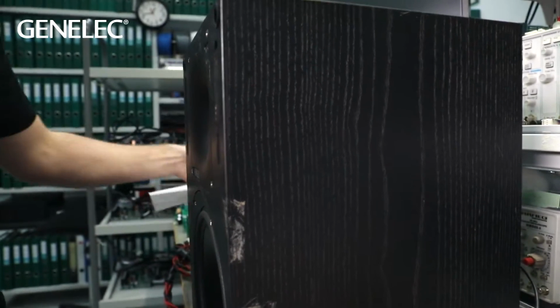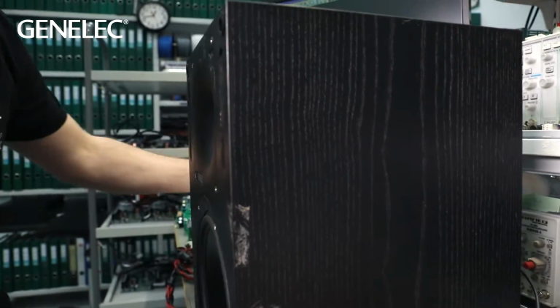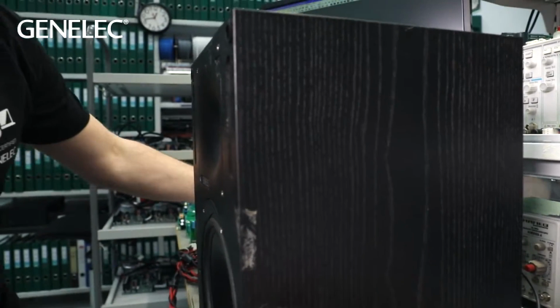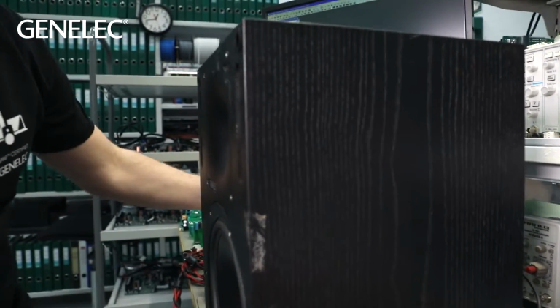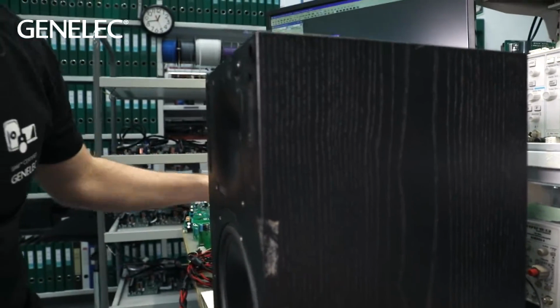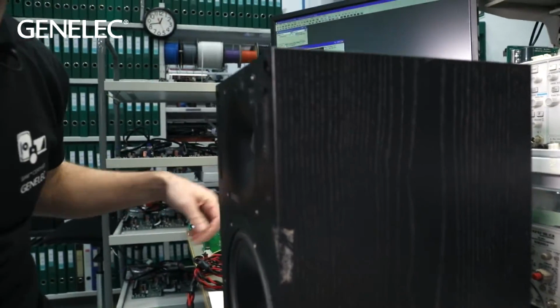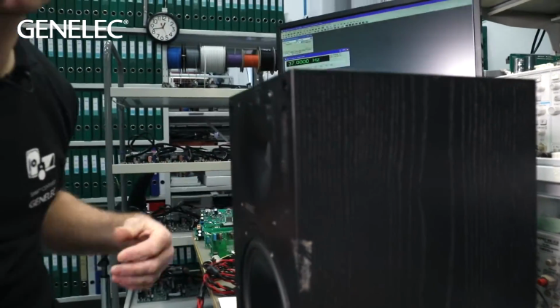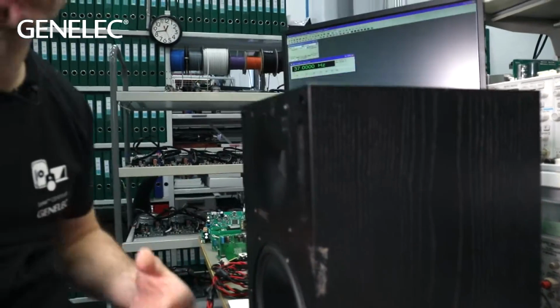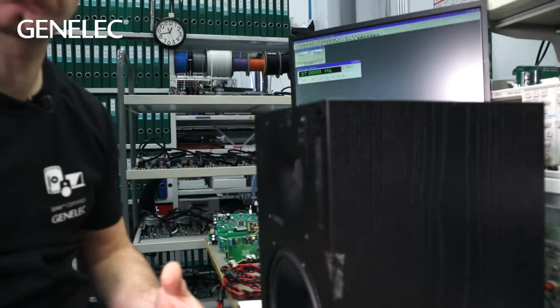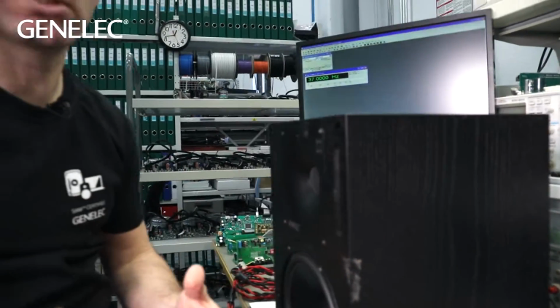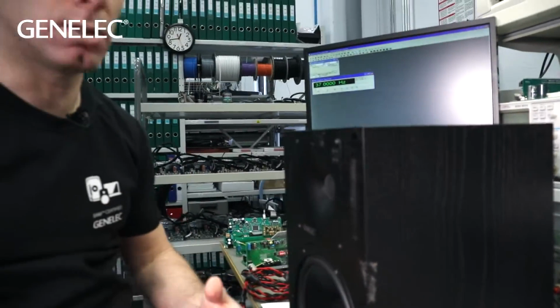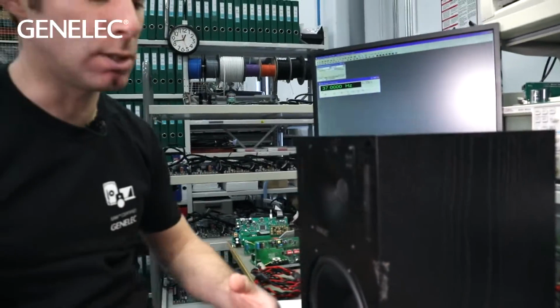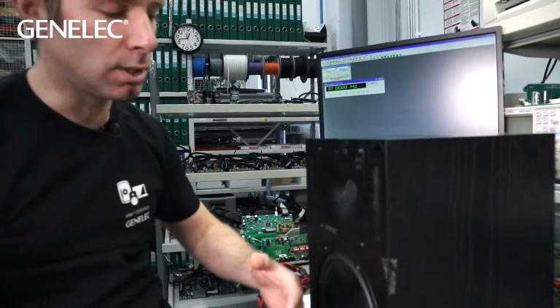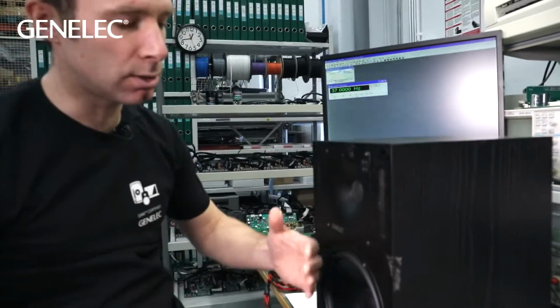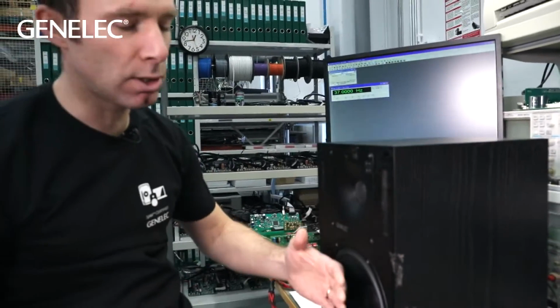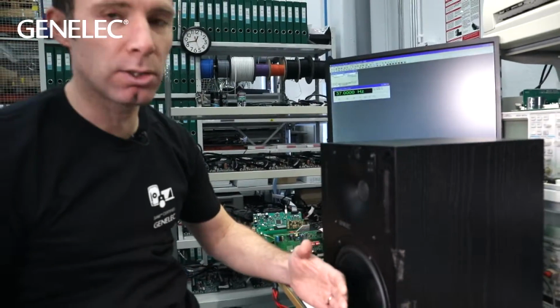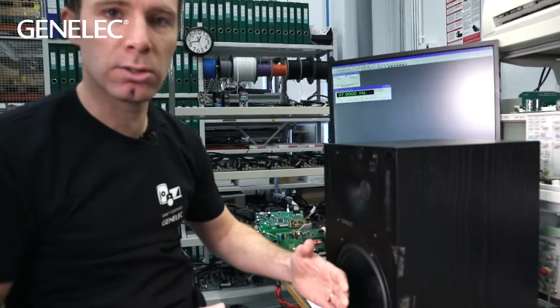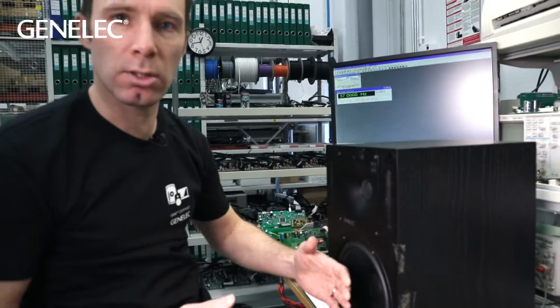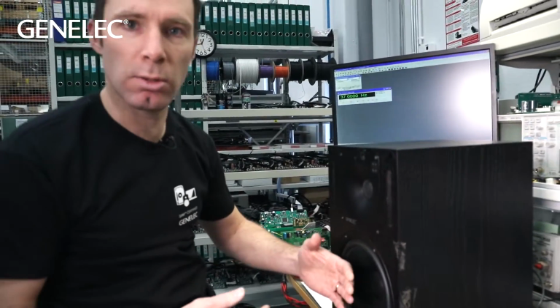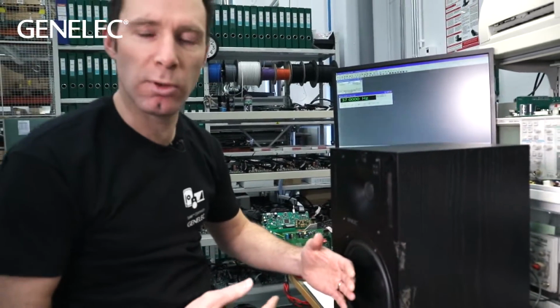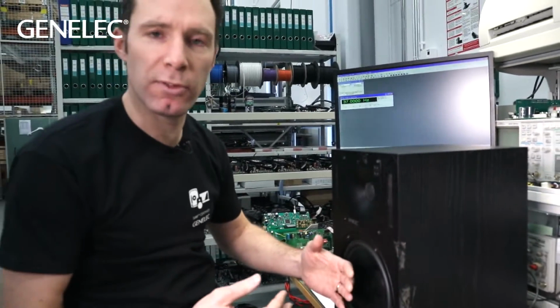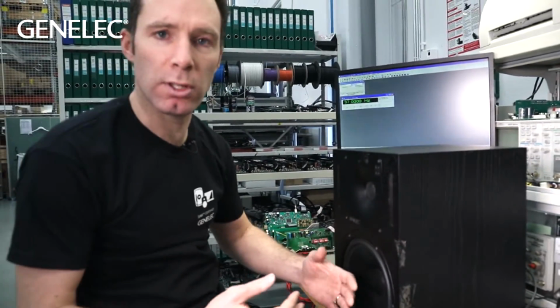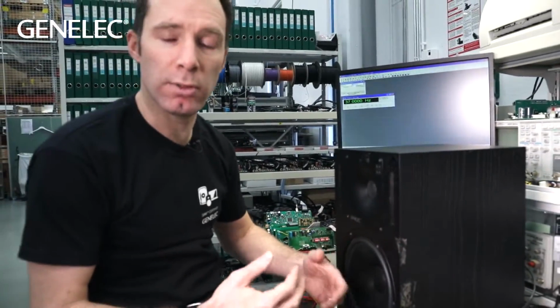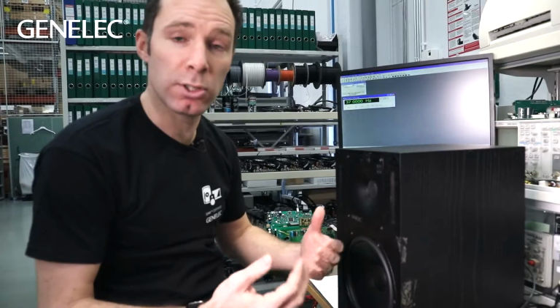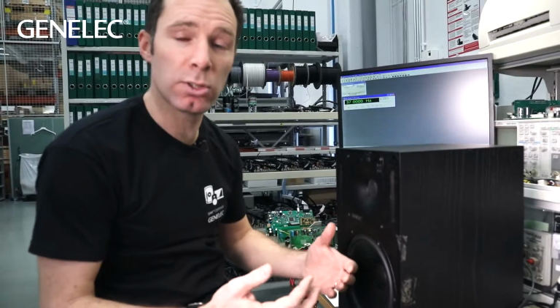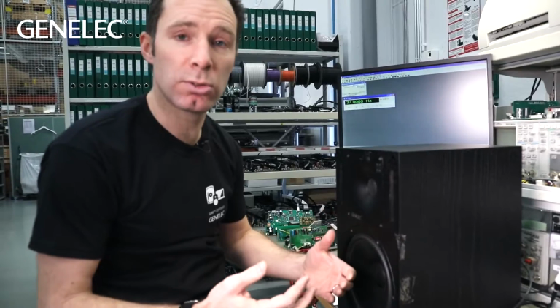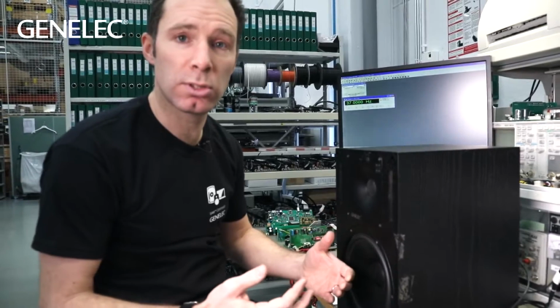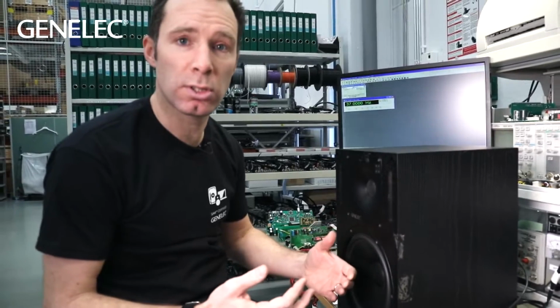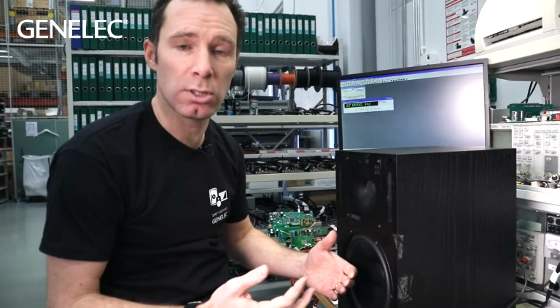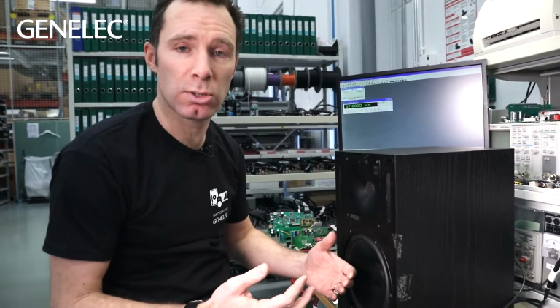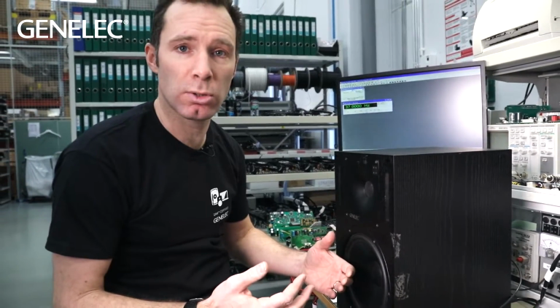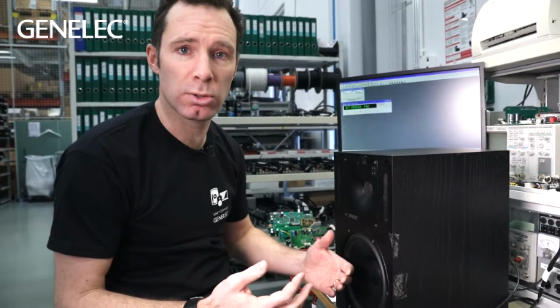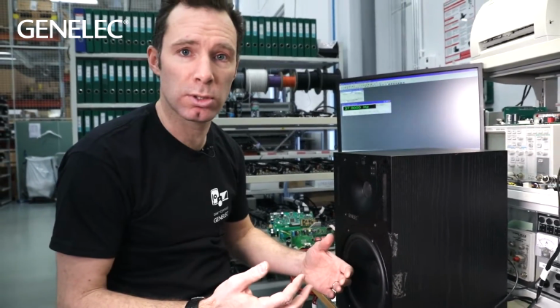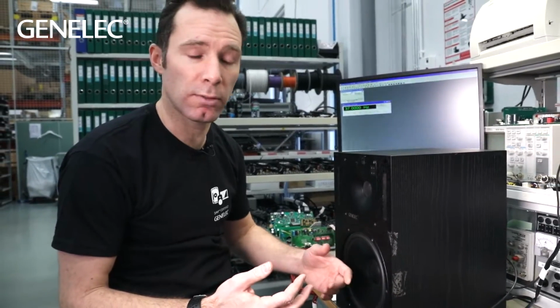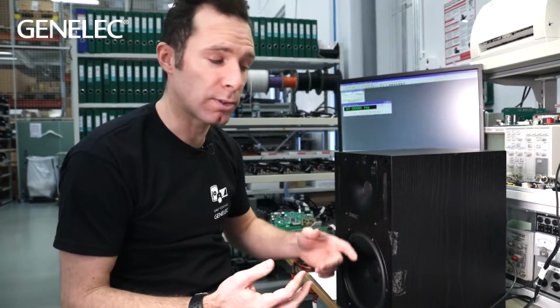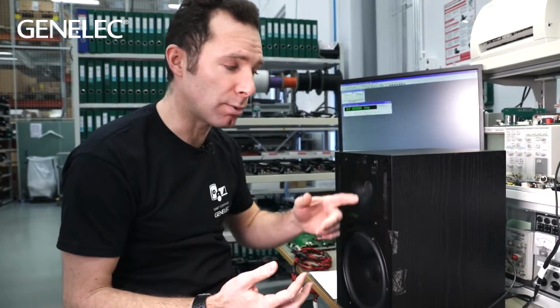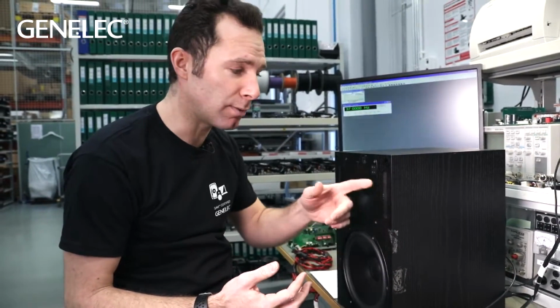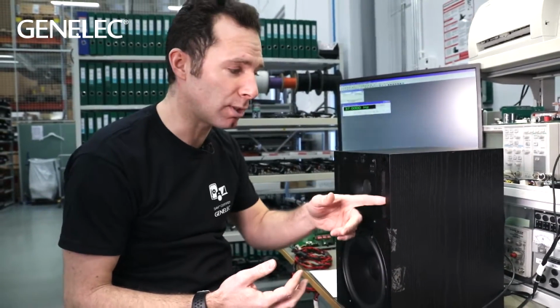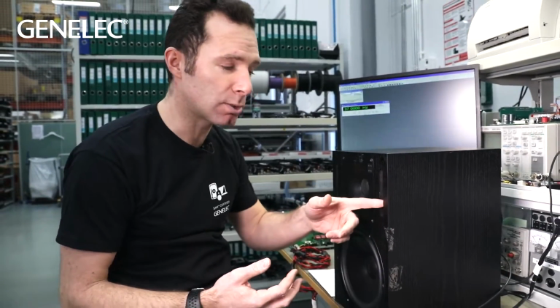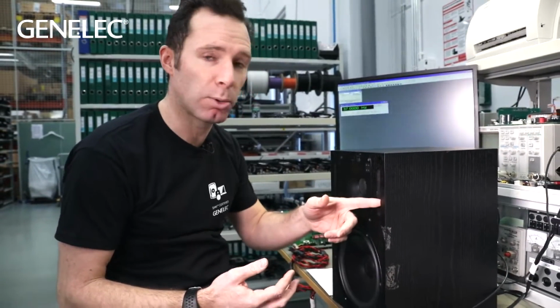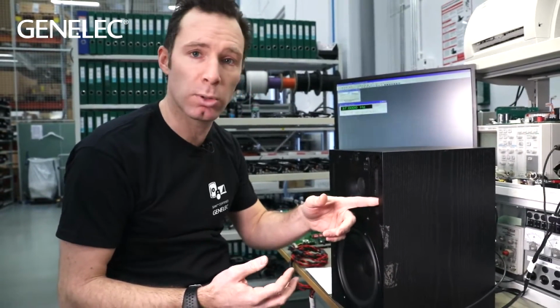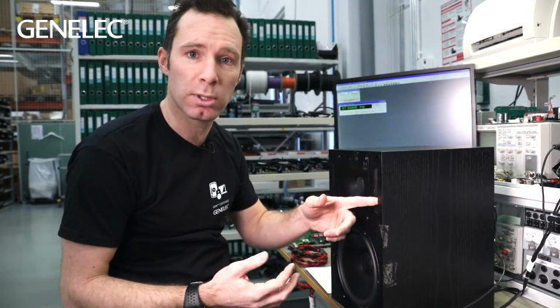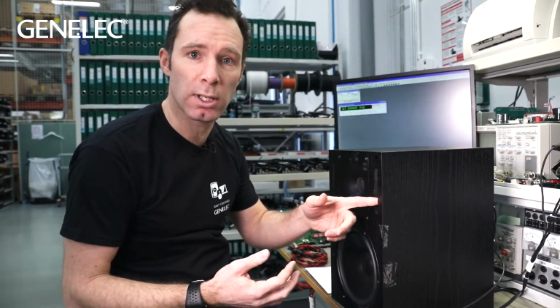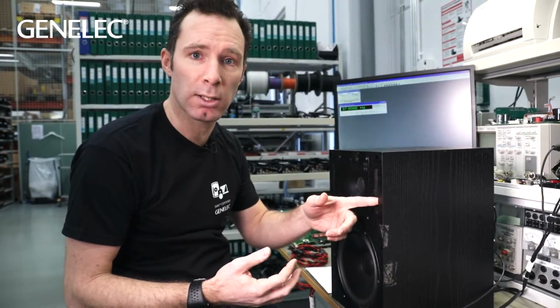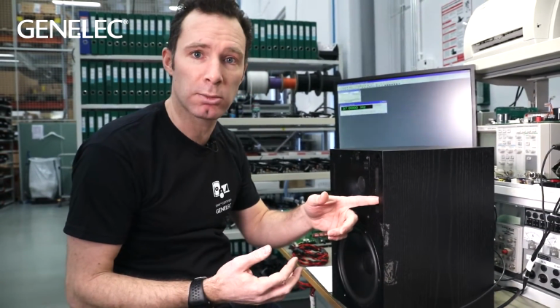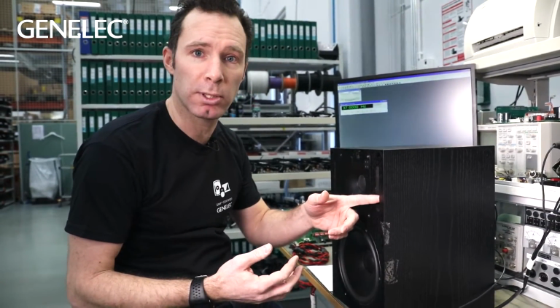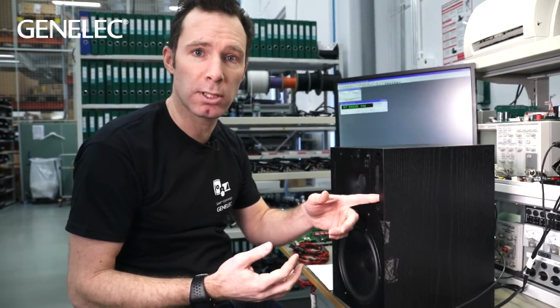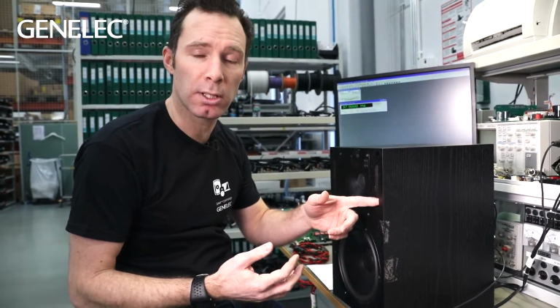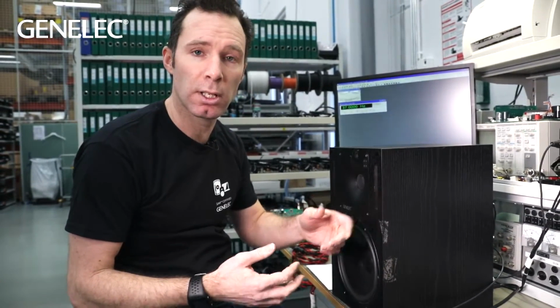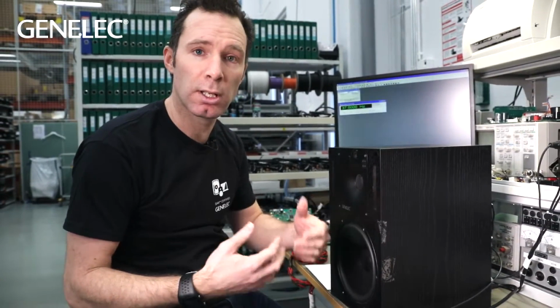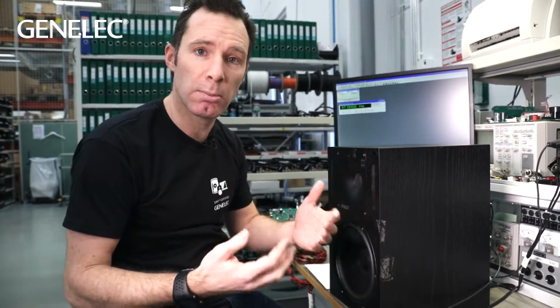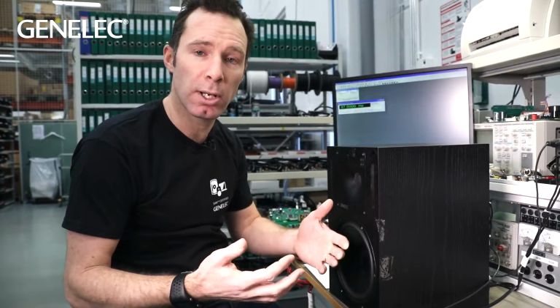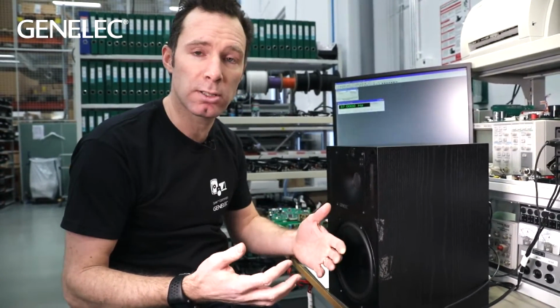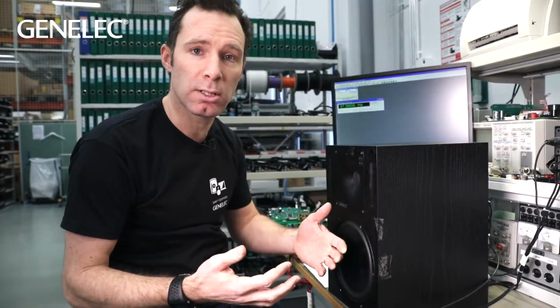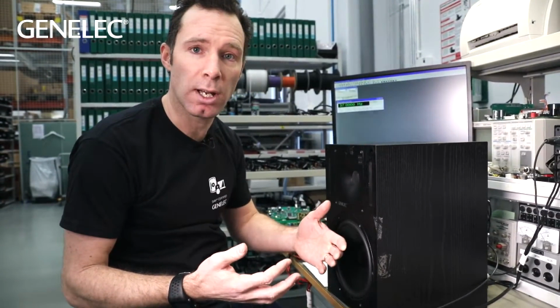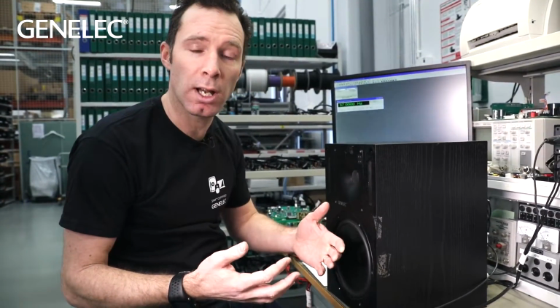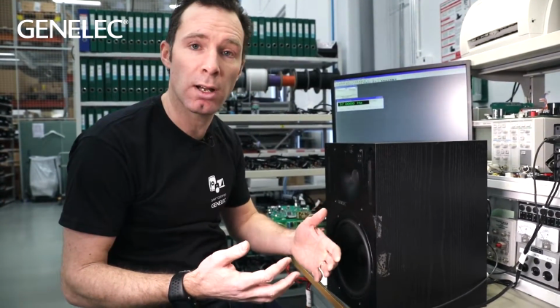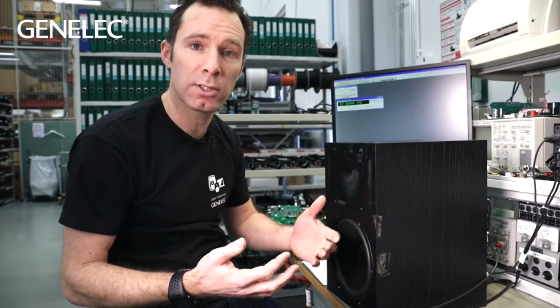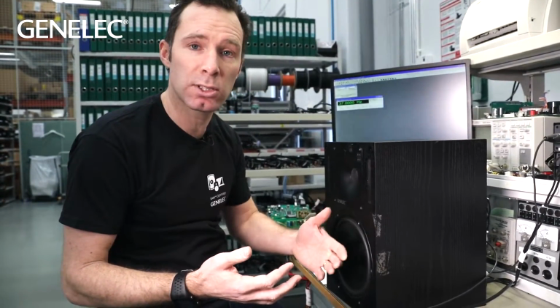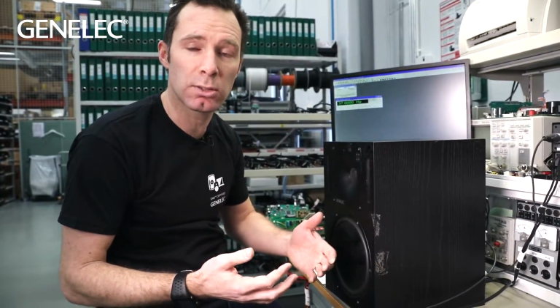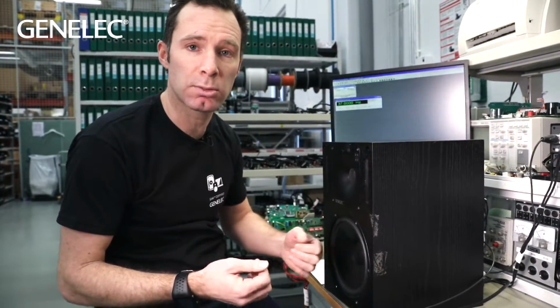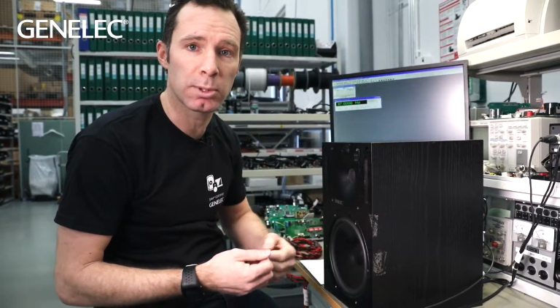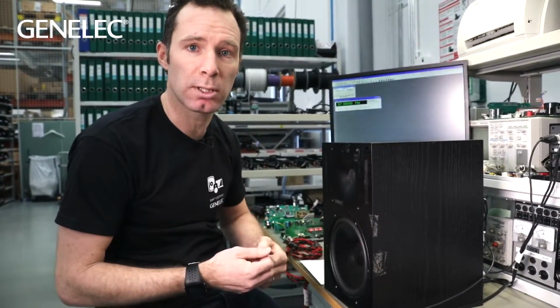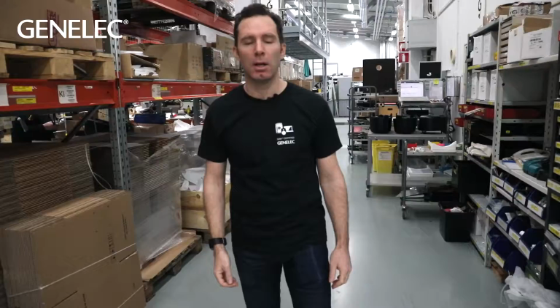It's this reduction in the excursion of the woofer that reduces the distortion of the reflex ported loudspeaker compared to that of a sealed speaker.